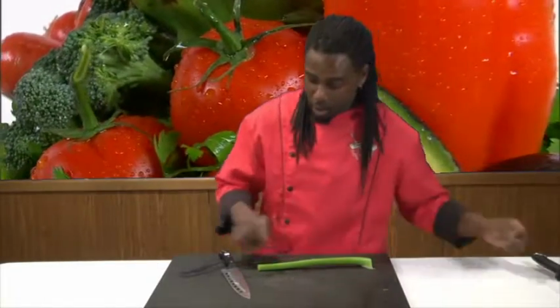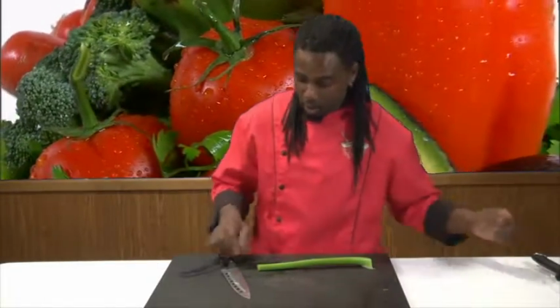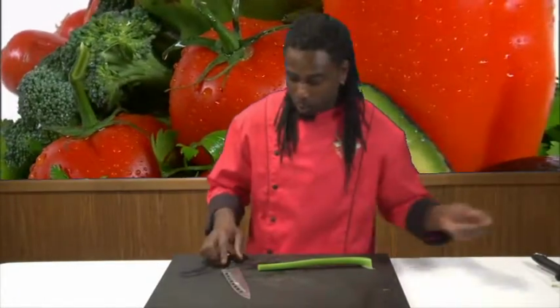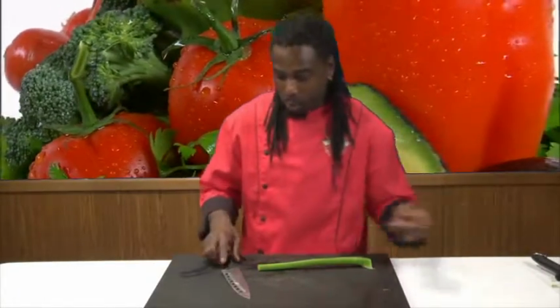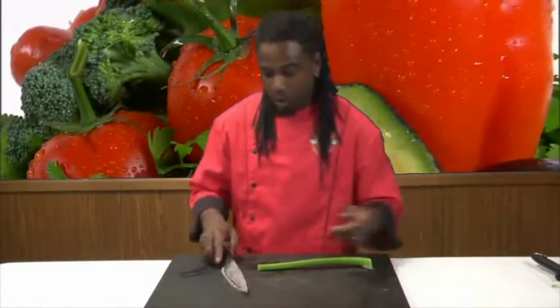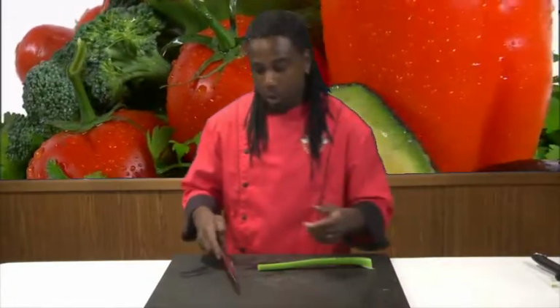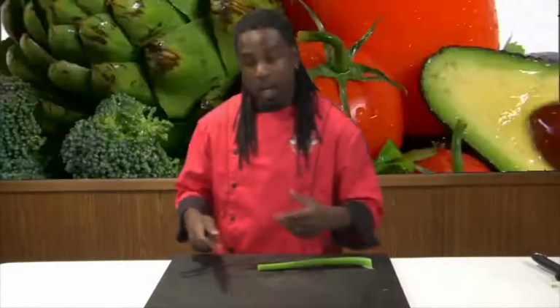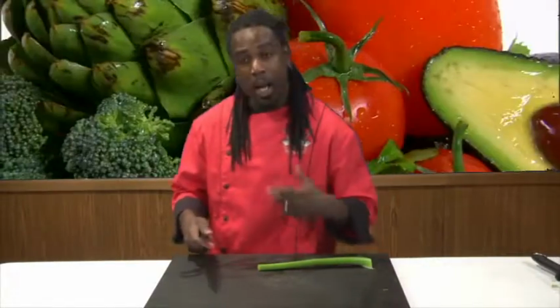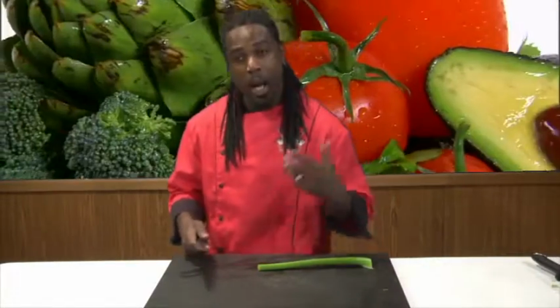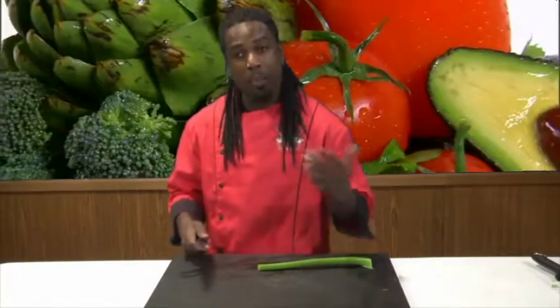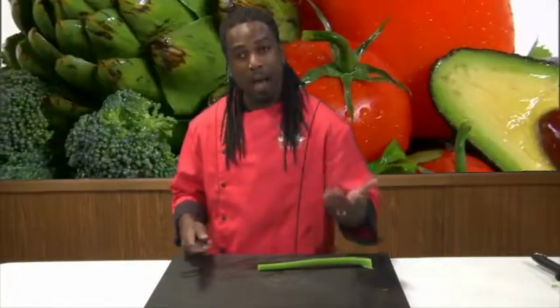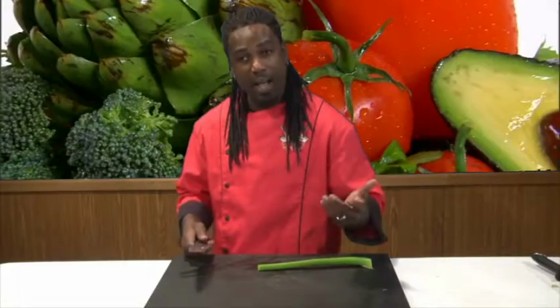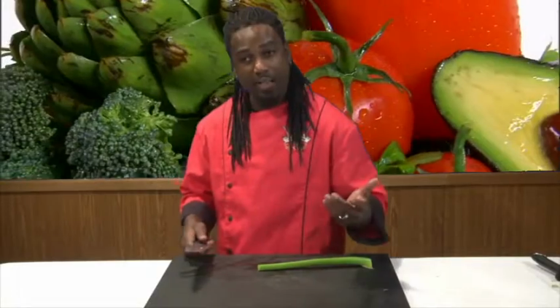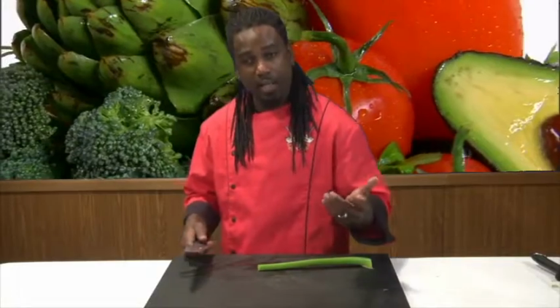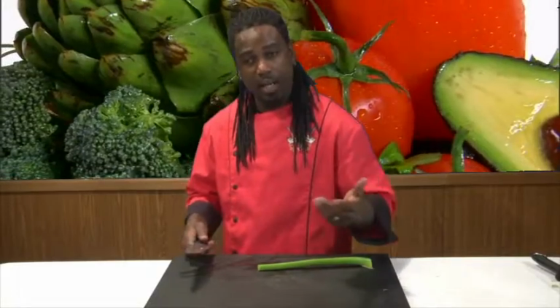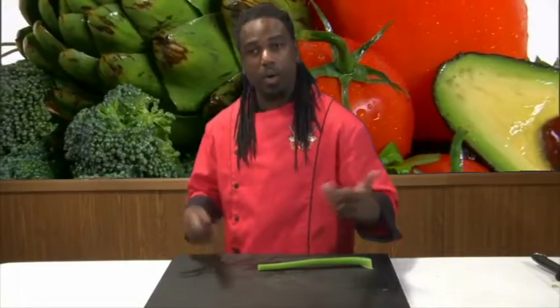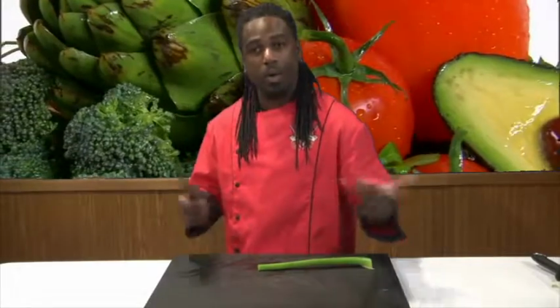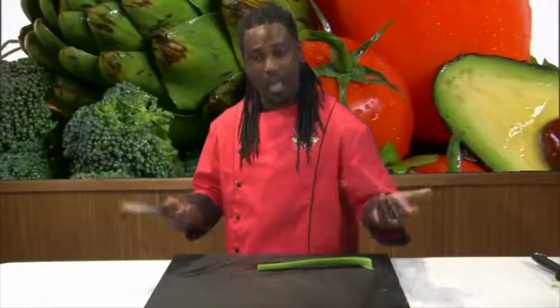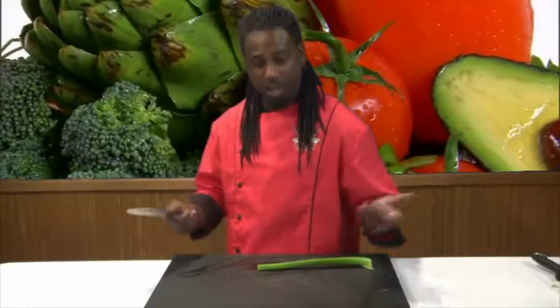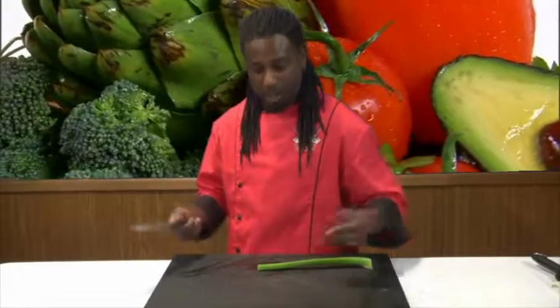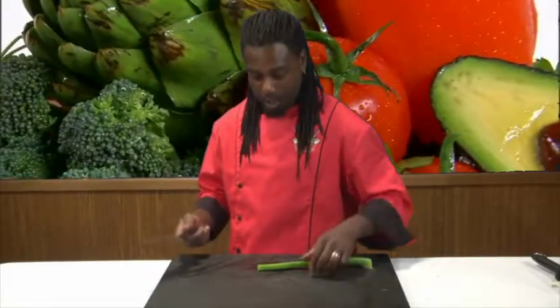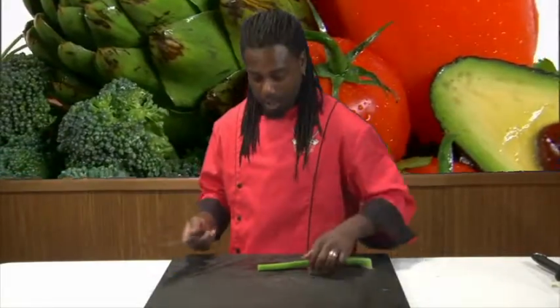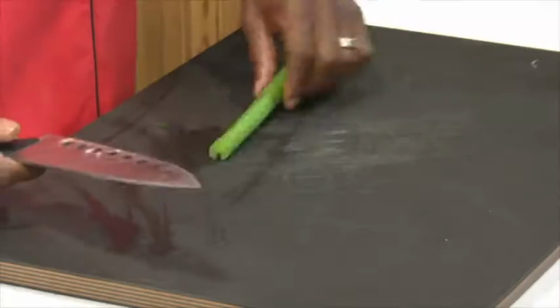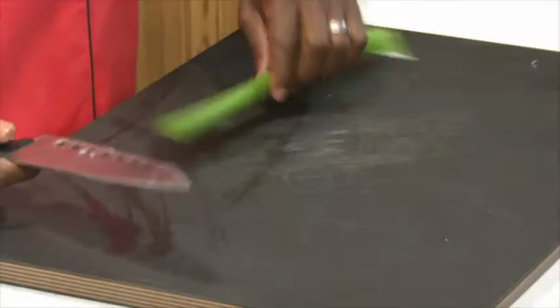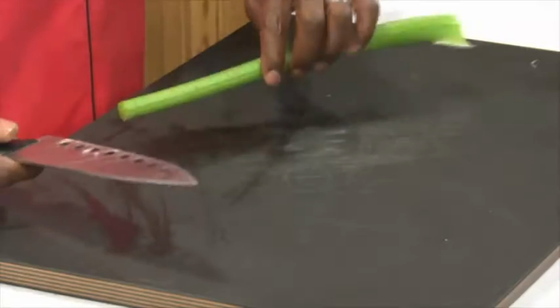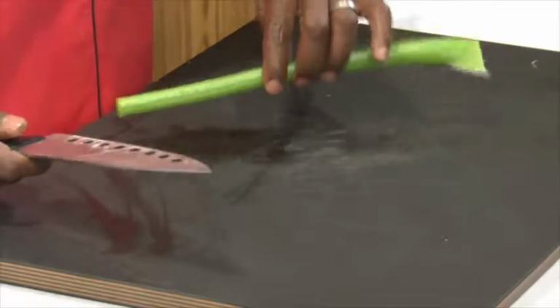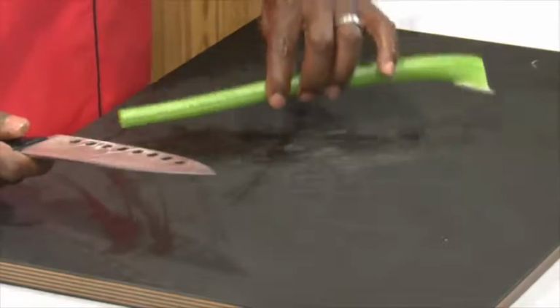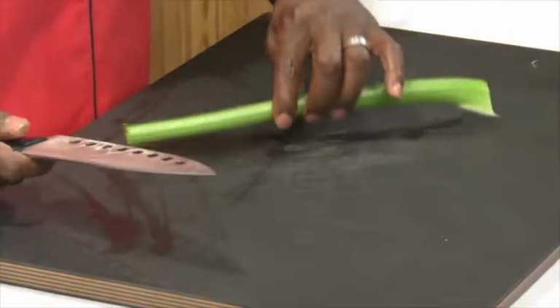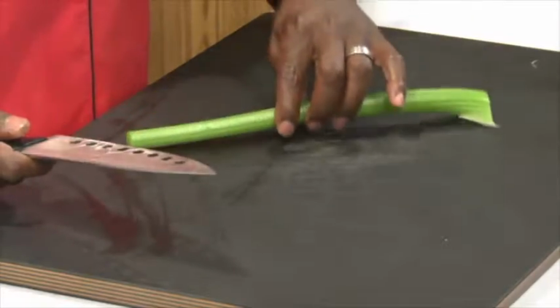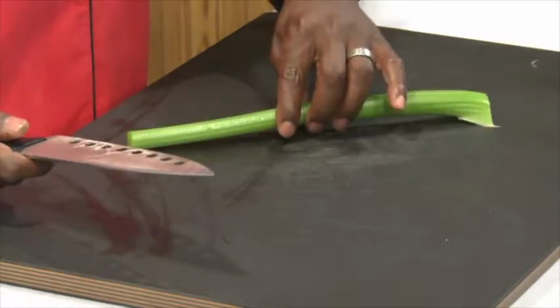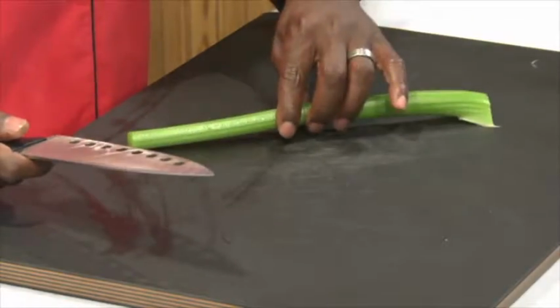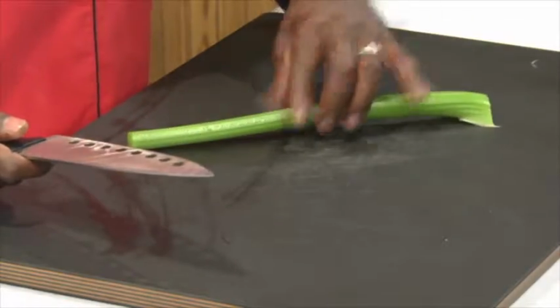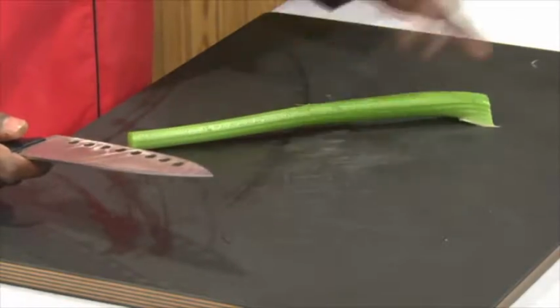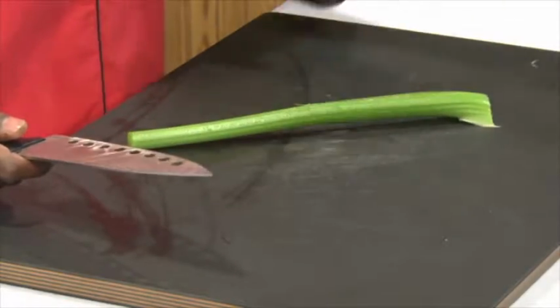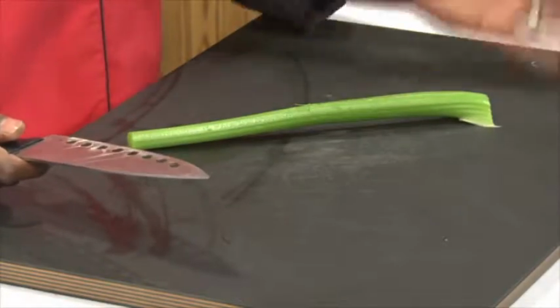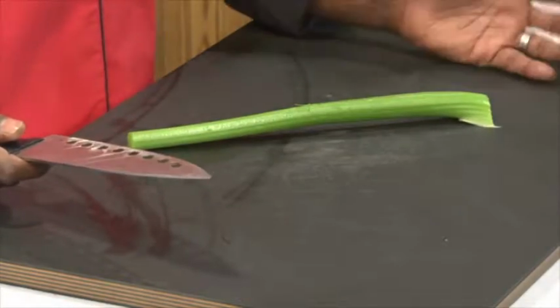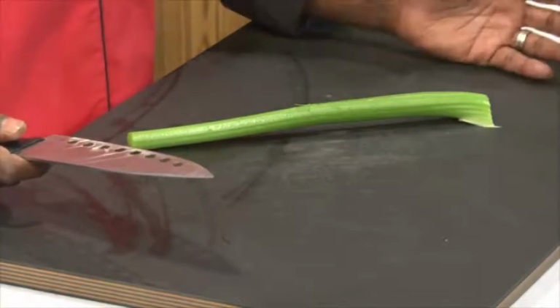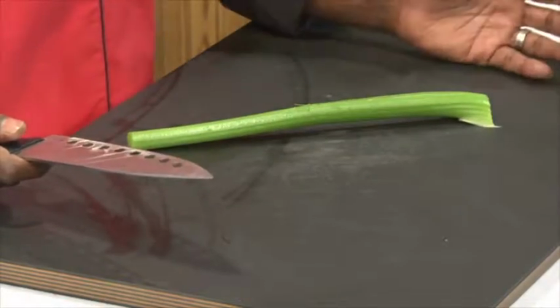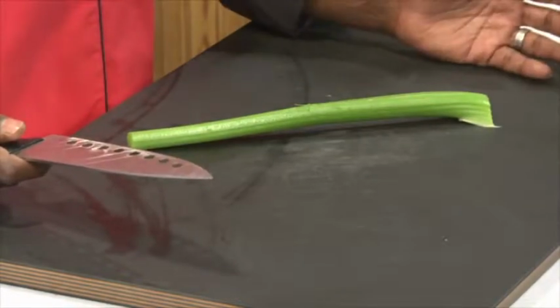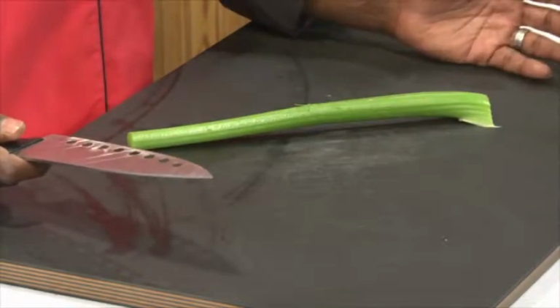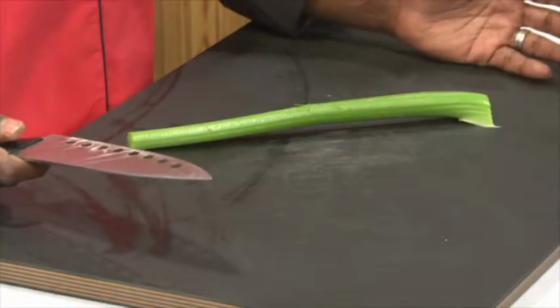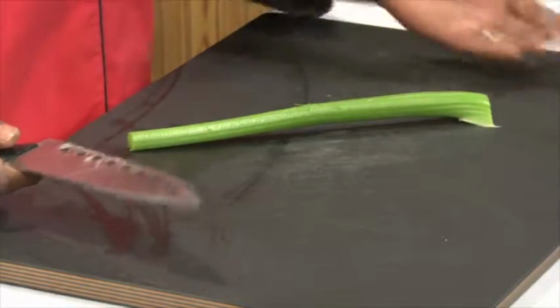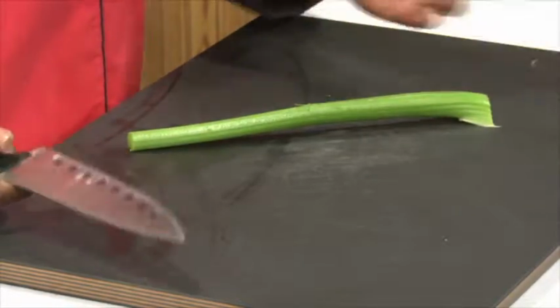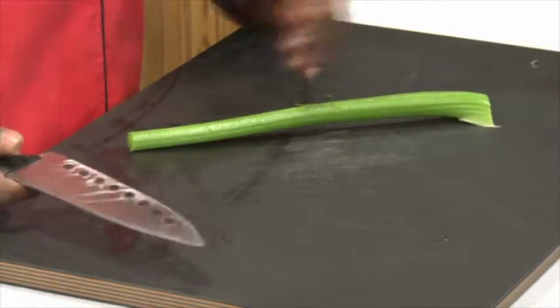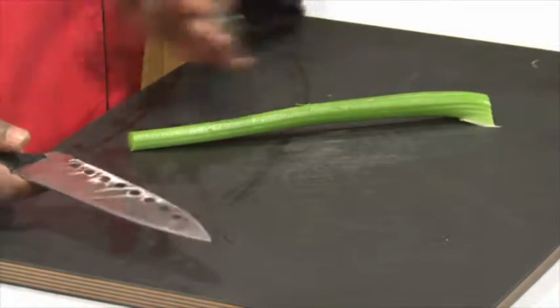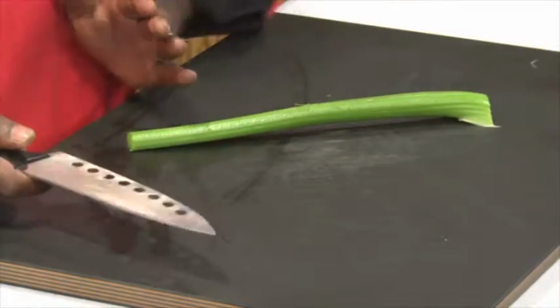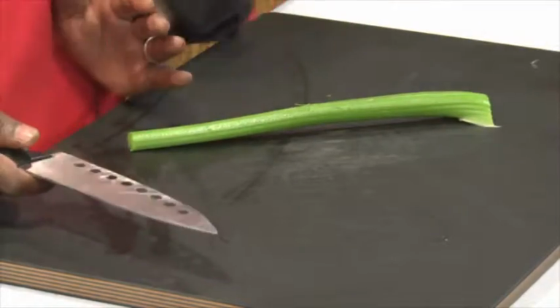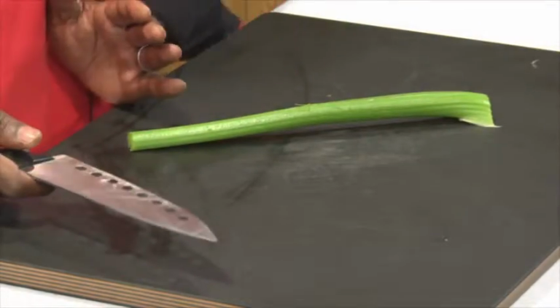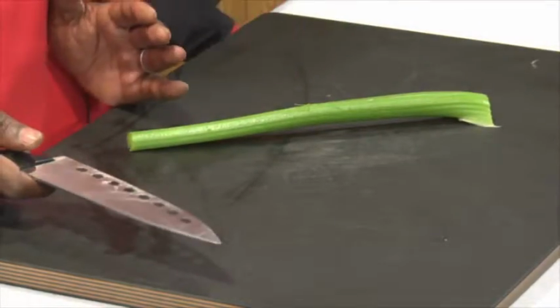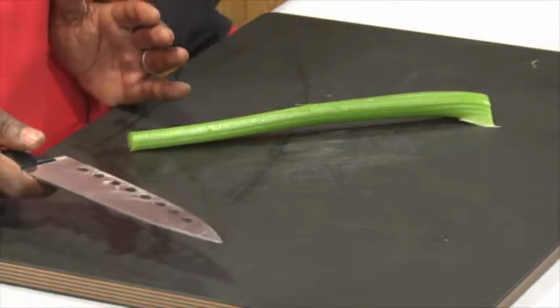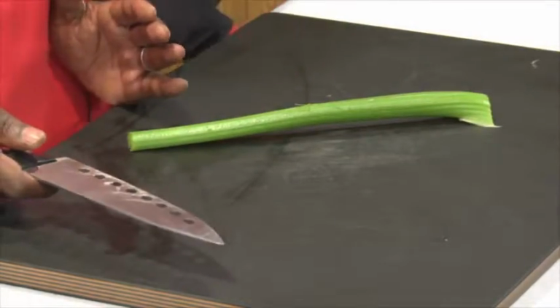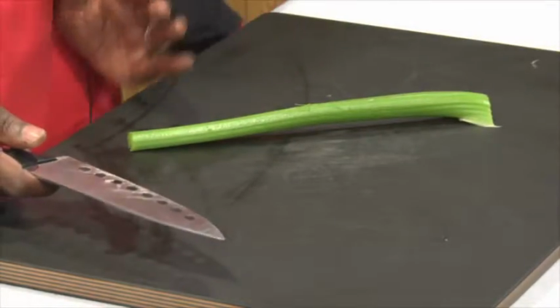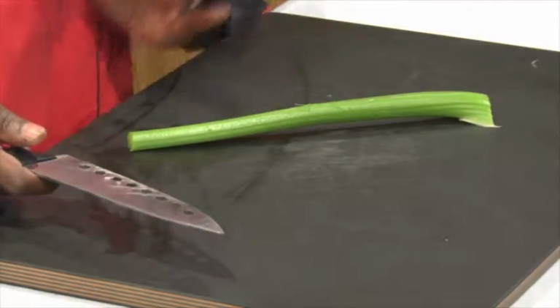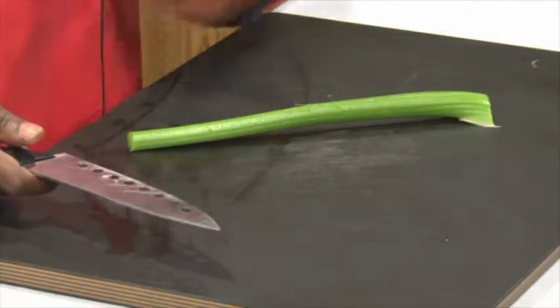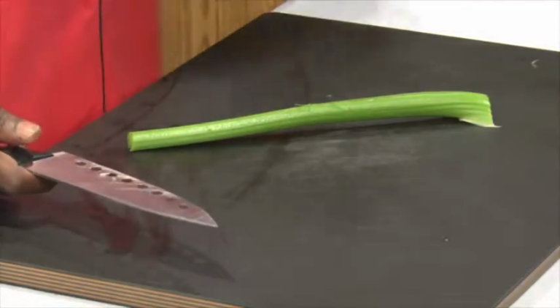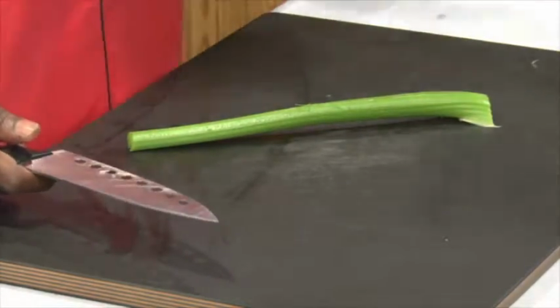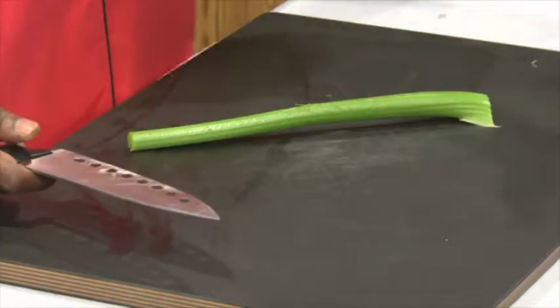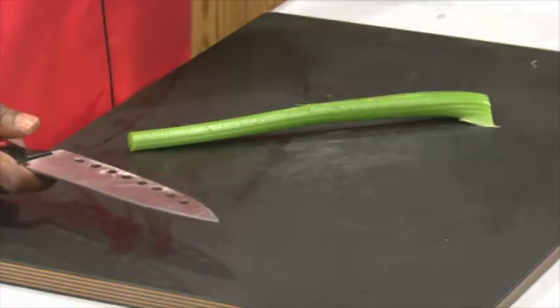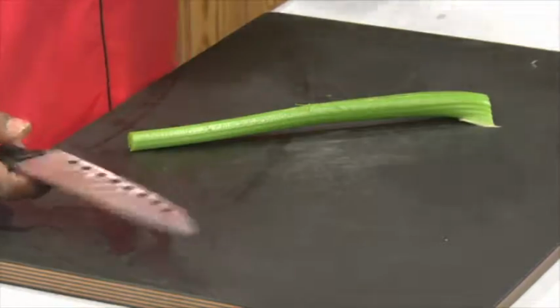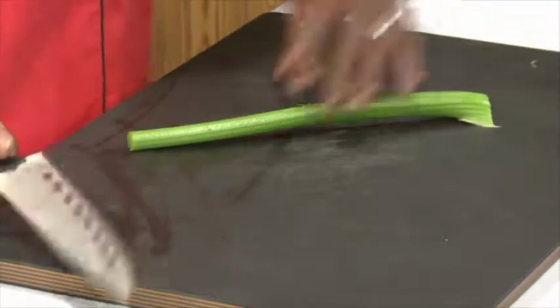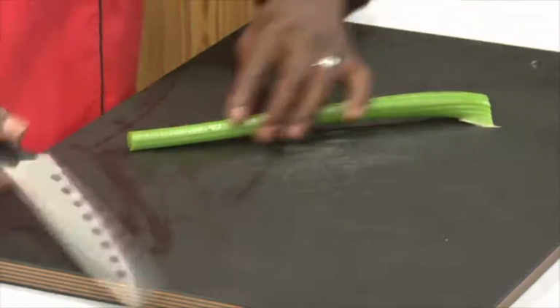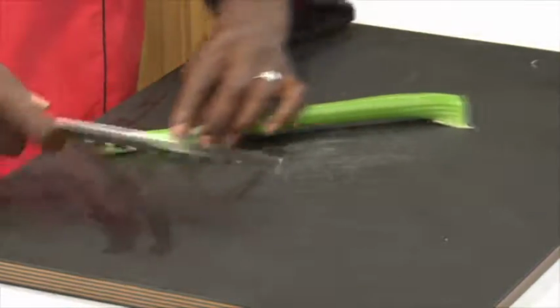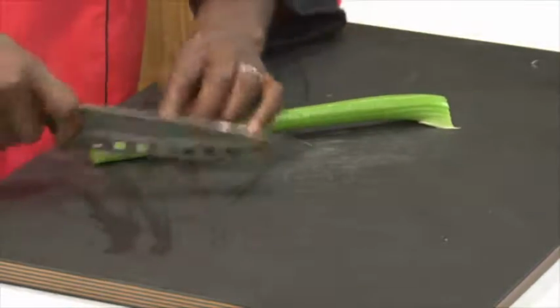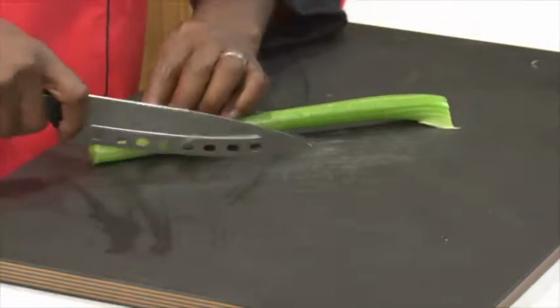So we're going to do a bias cut, or an angled cut, which means we just turn the celery at an angle and we're actually going to slice up it and away from it.